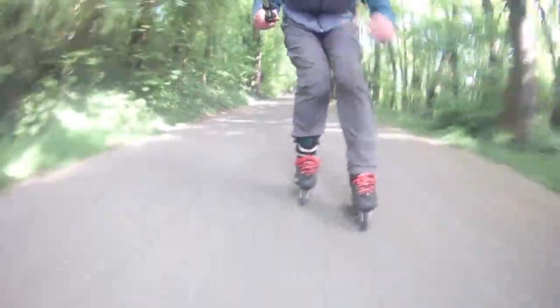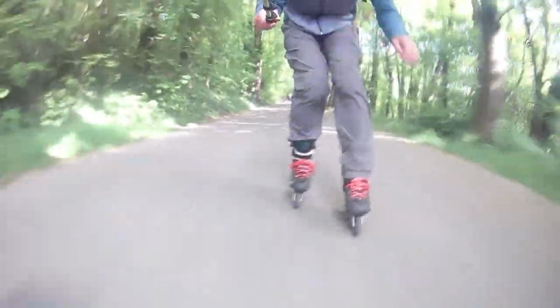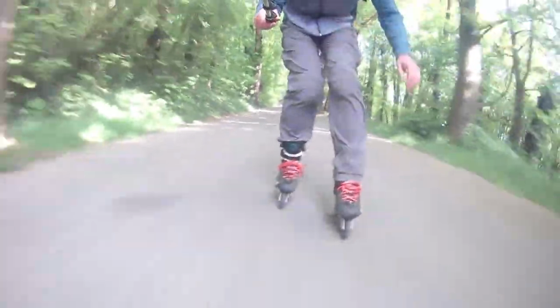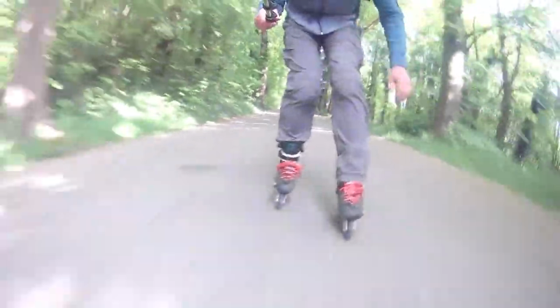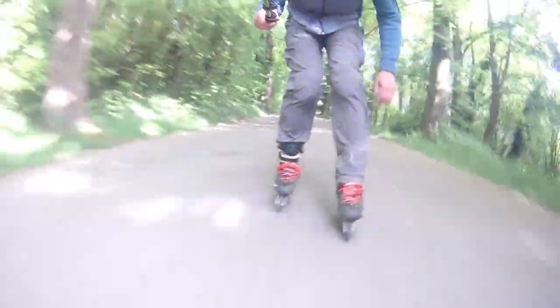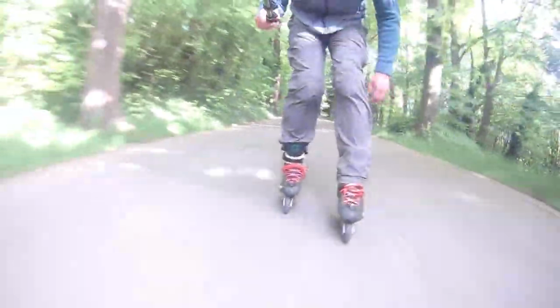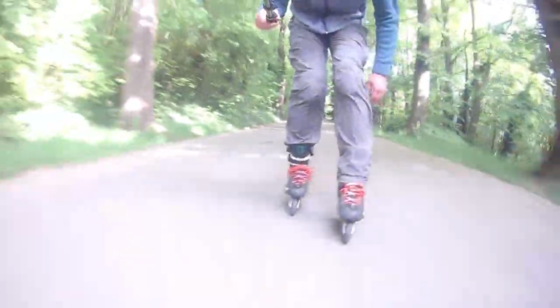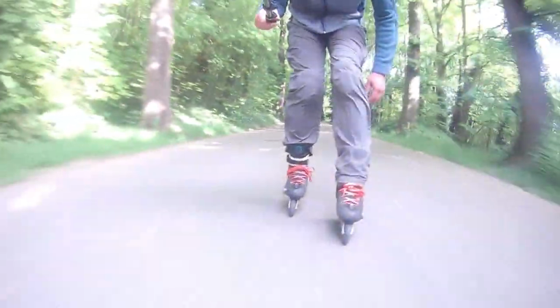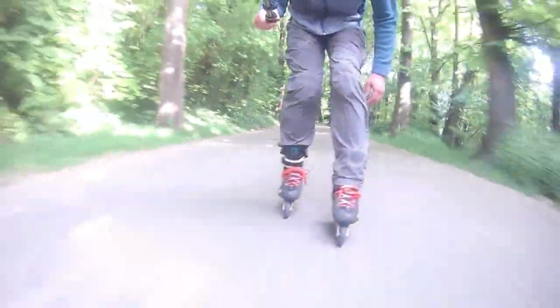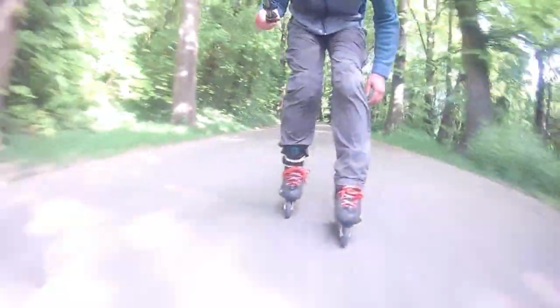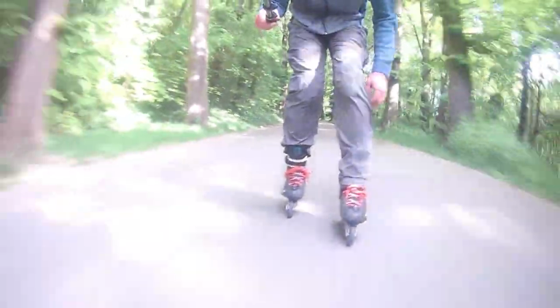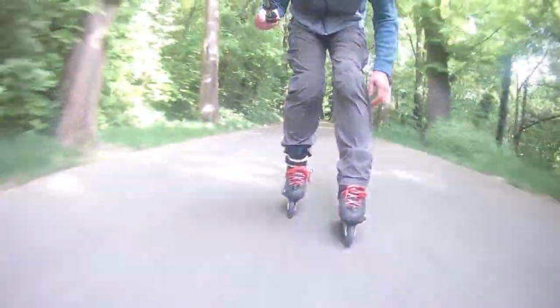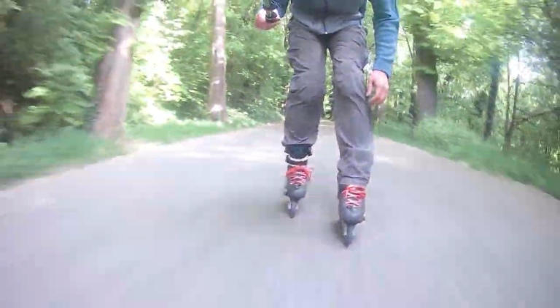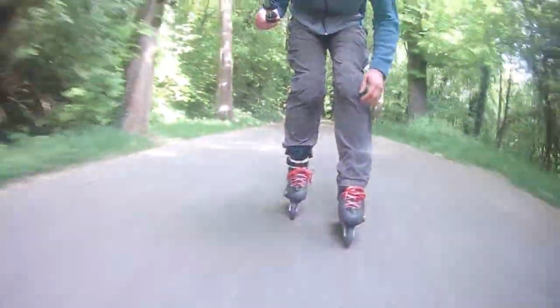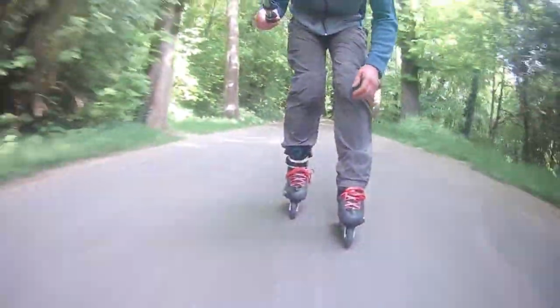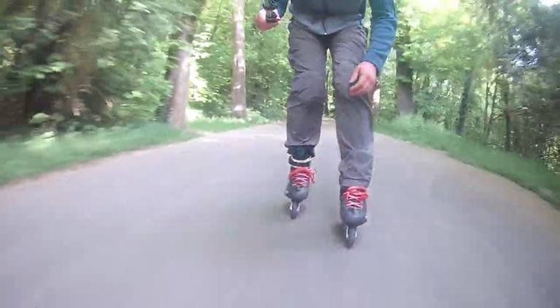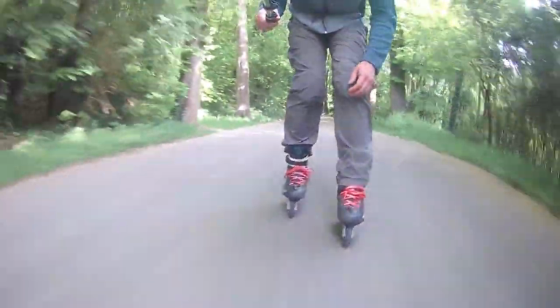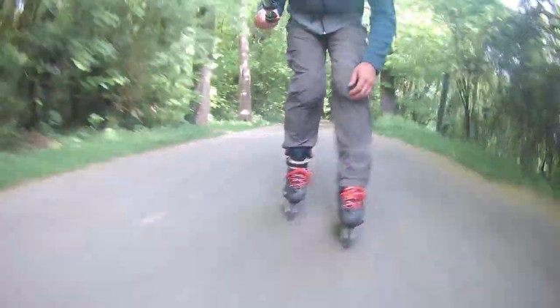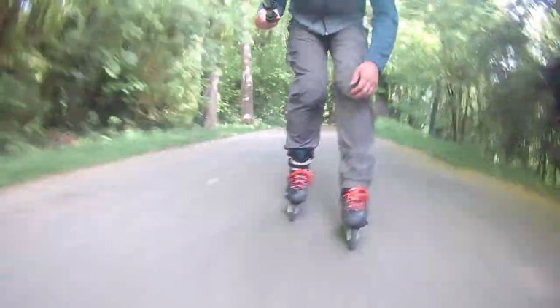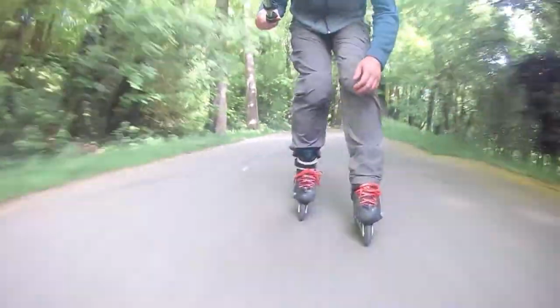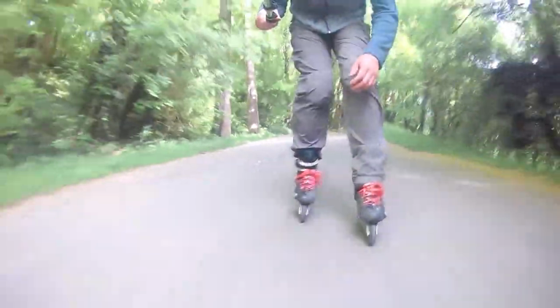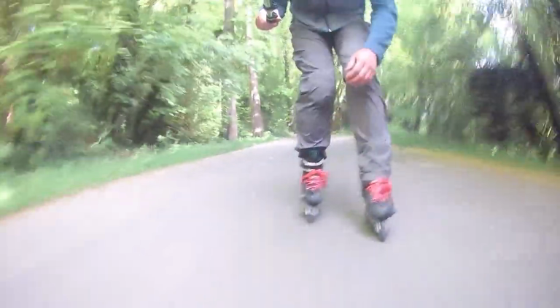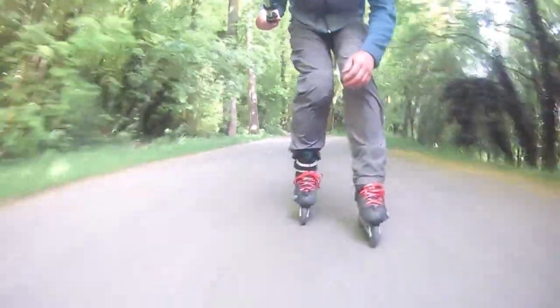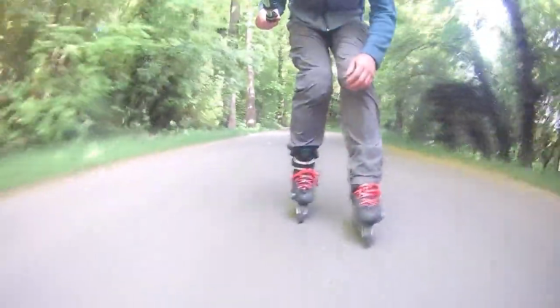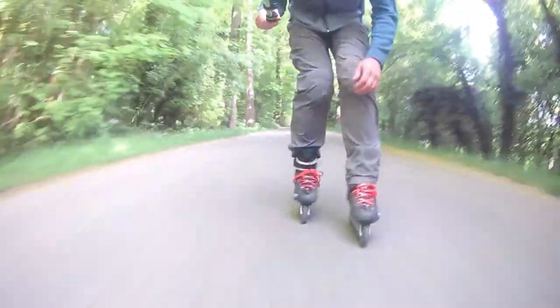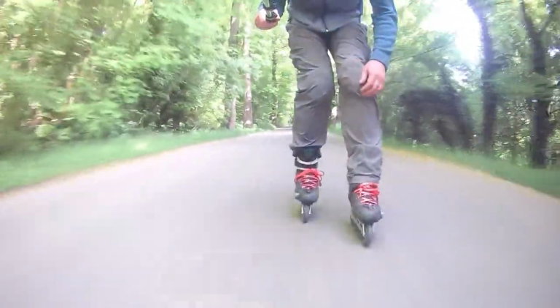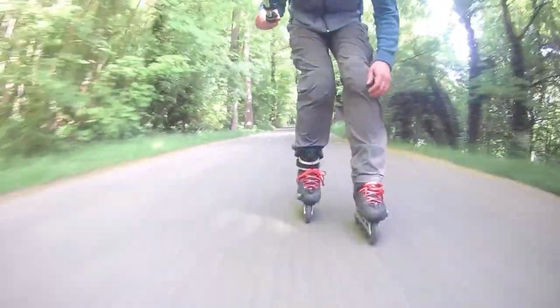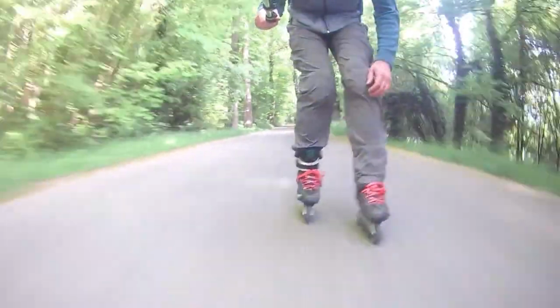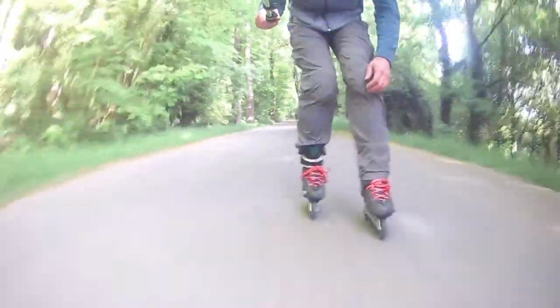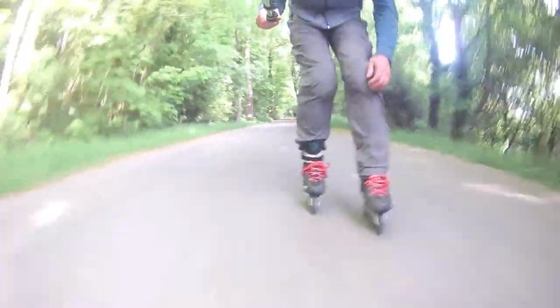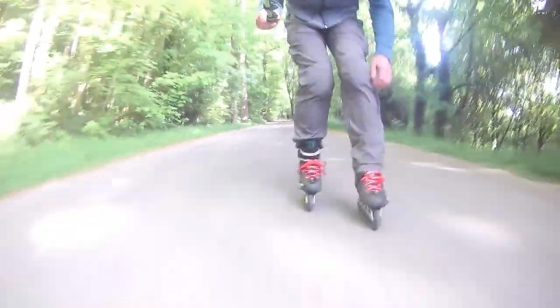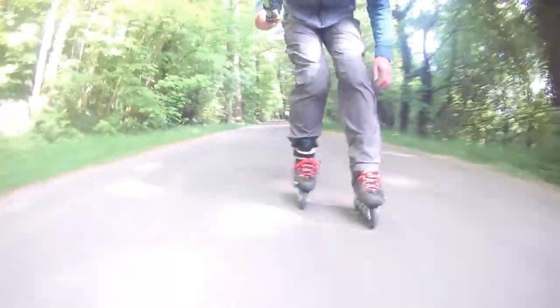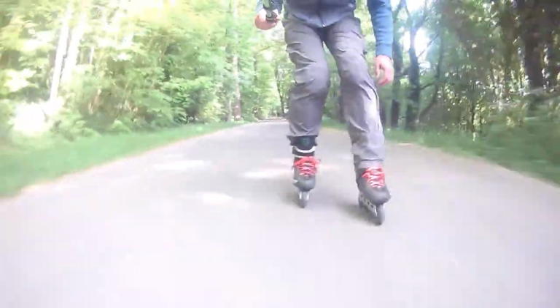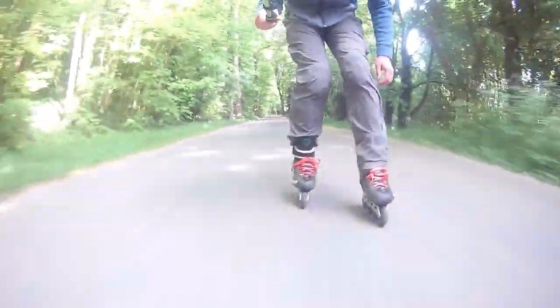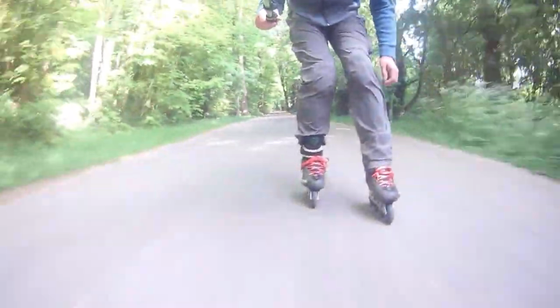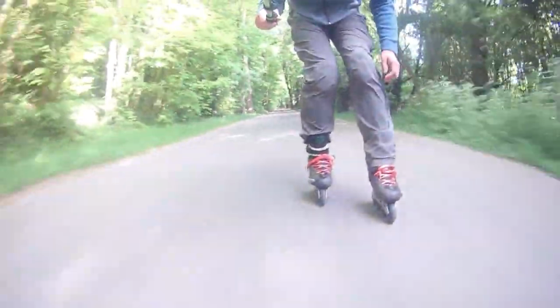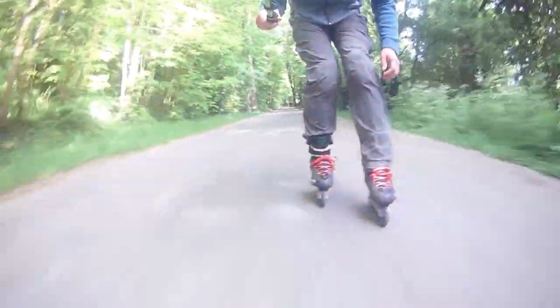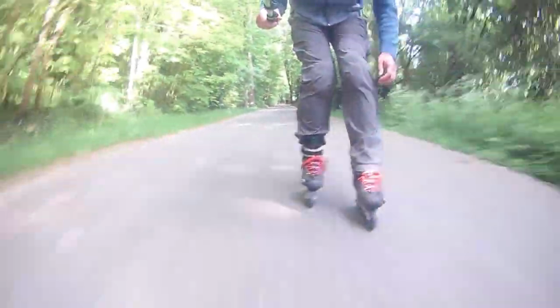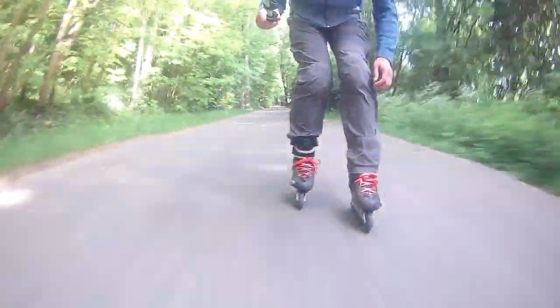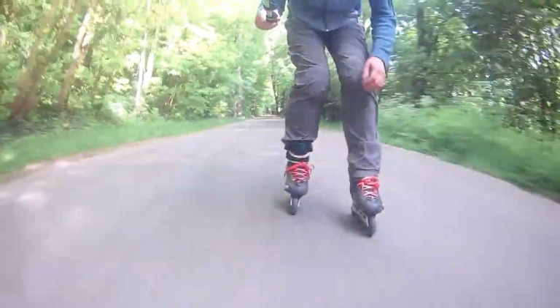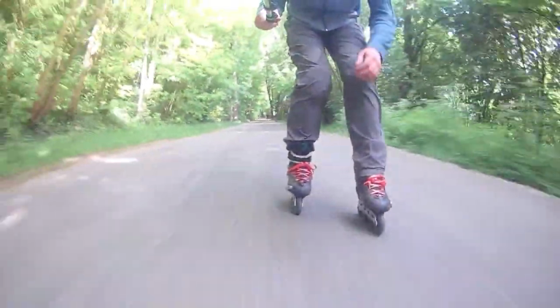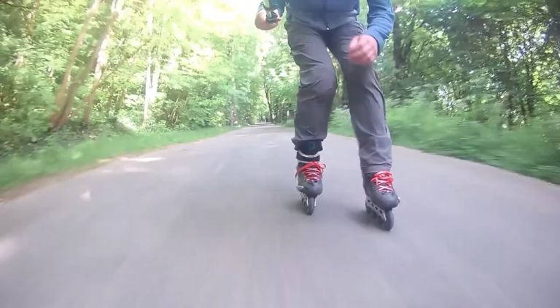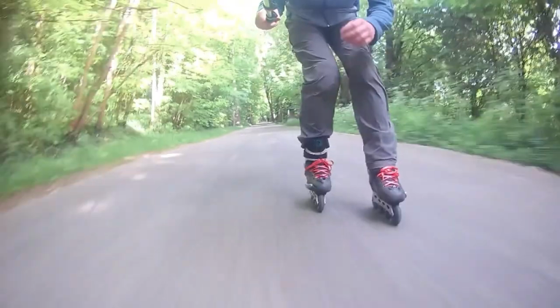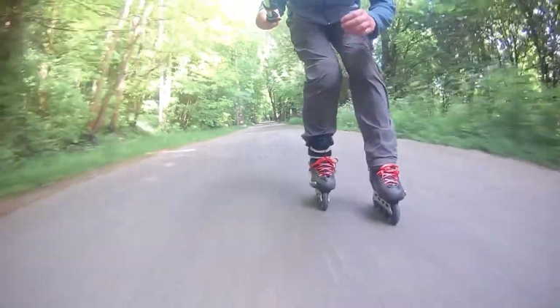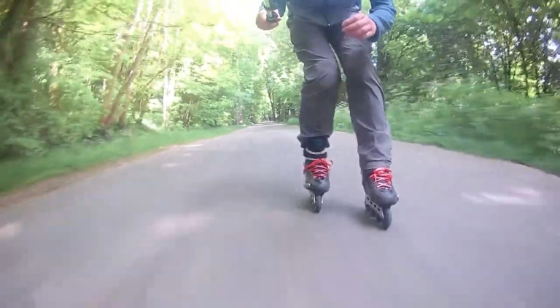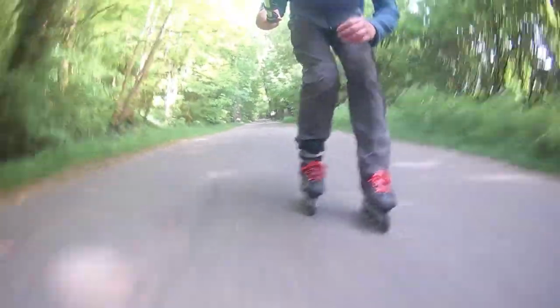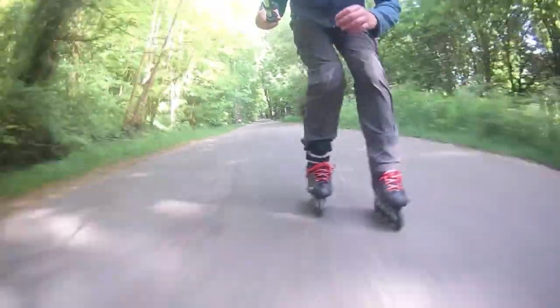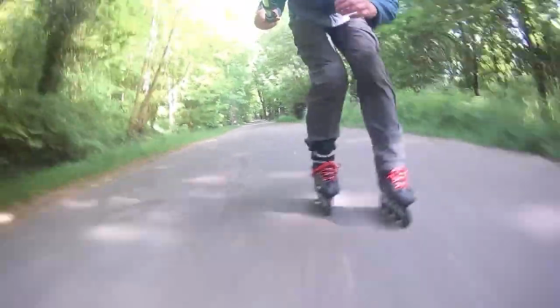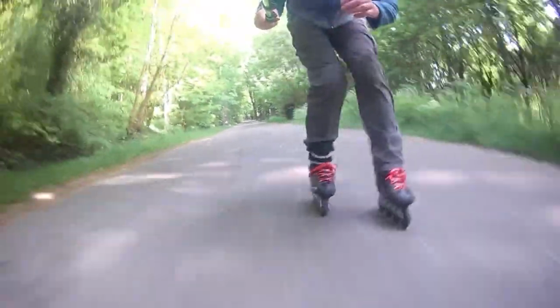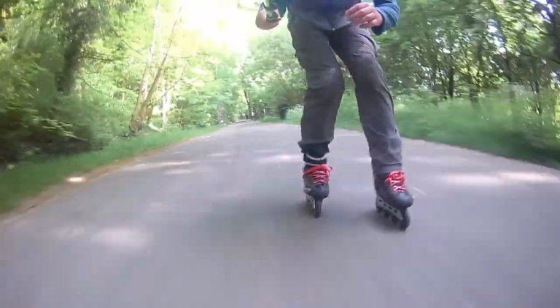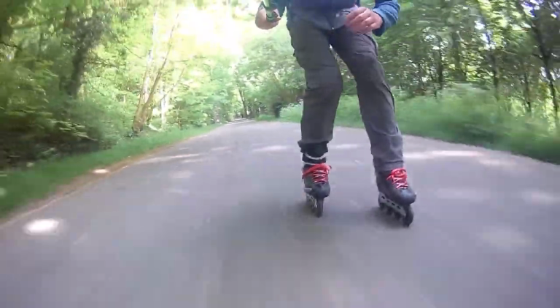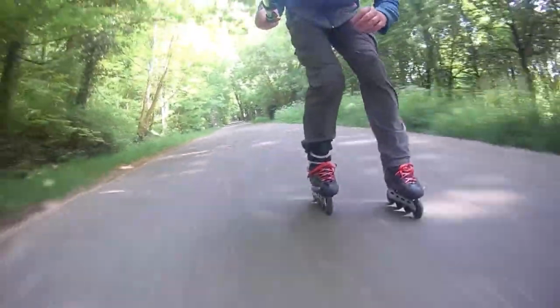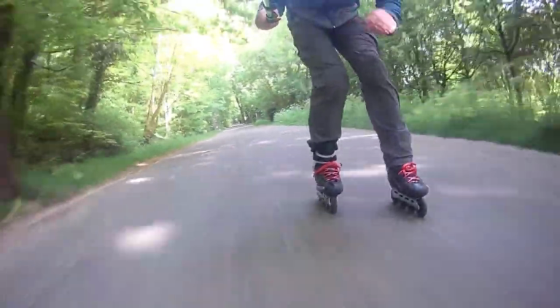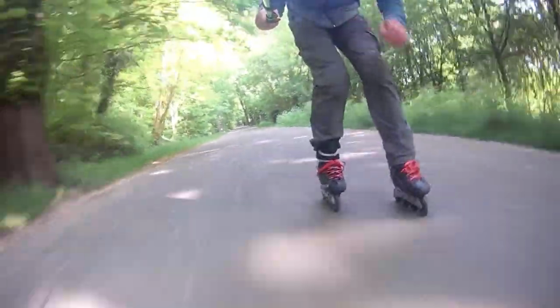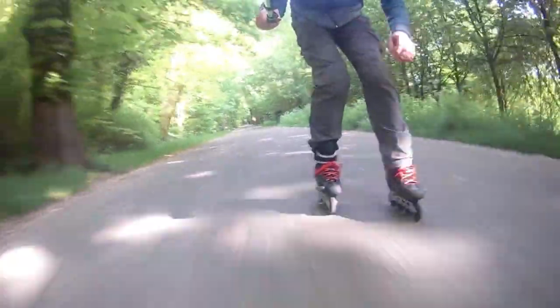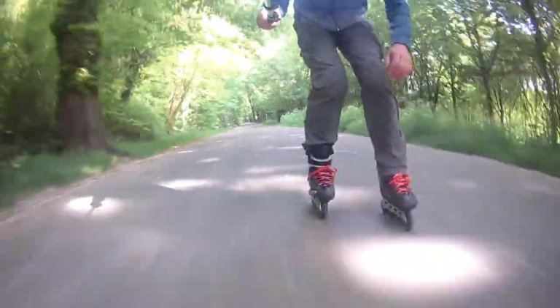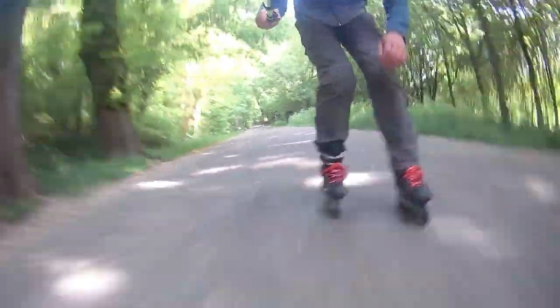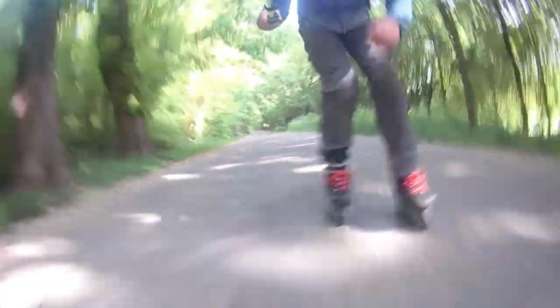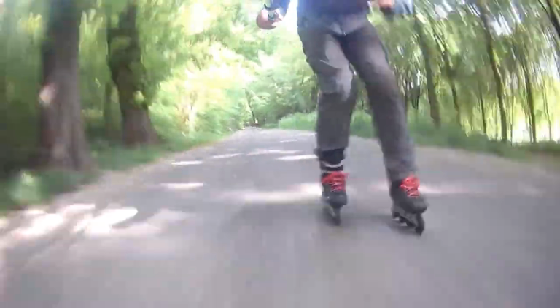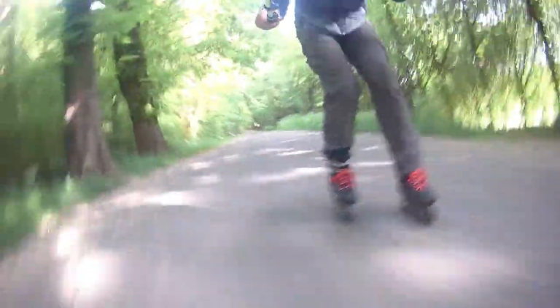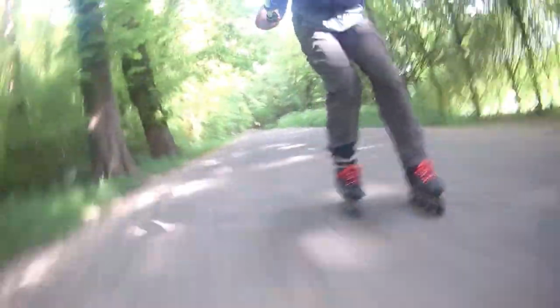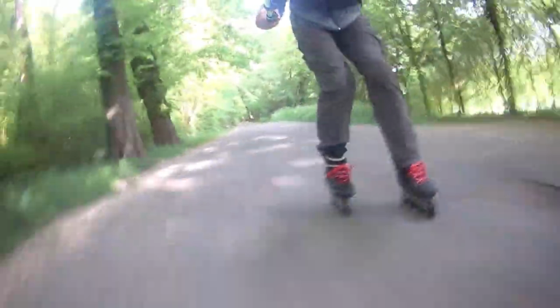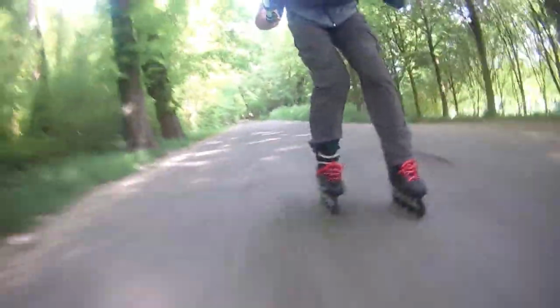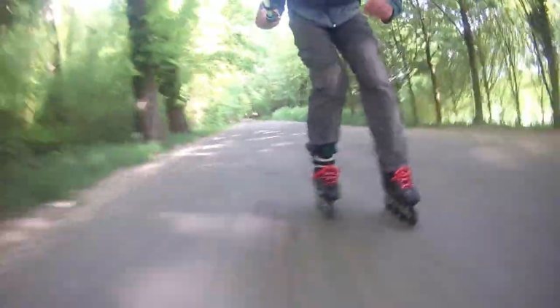And the fast downhill at the end. Yeah, that setup makes it a lot more stable. I loved it.